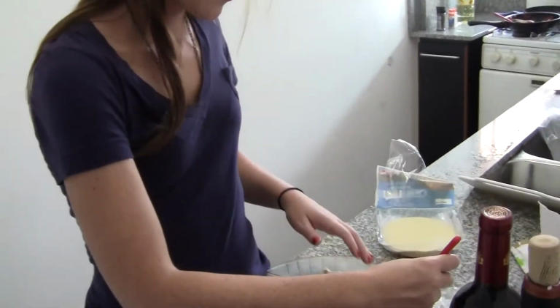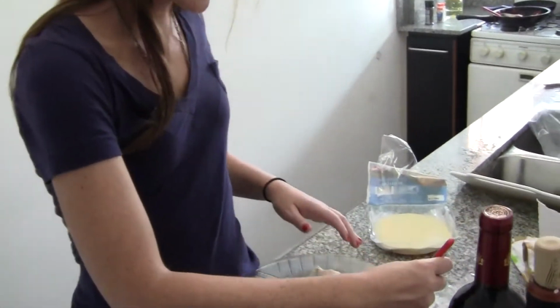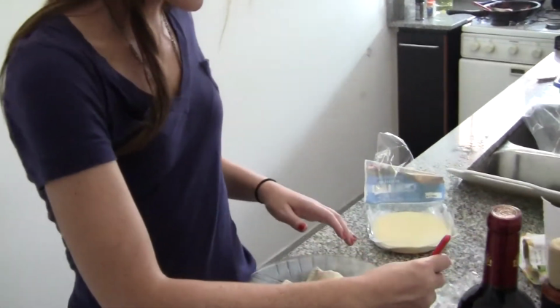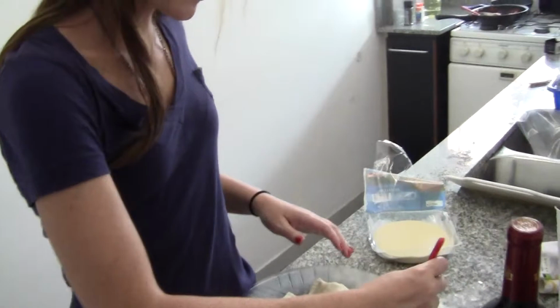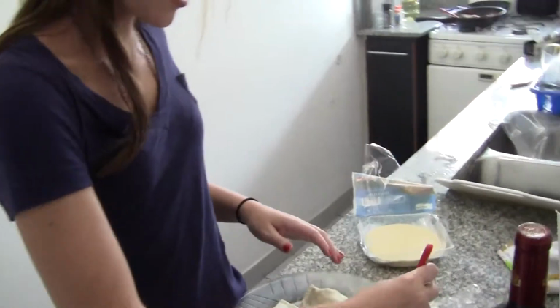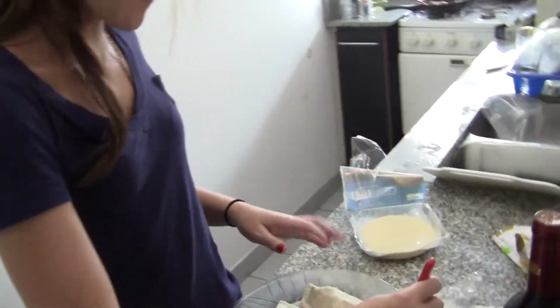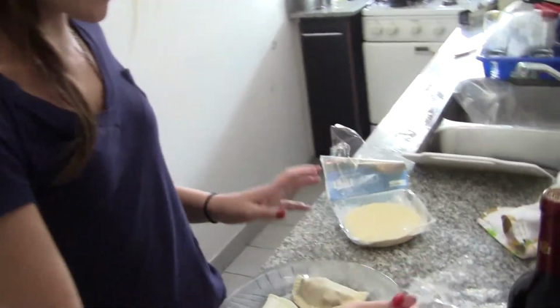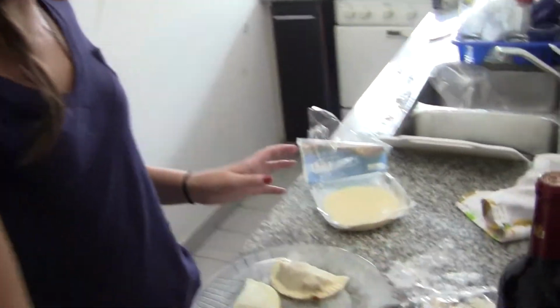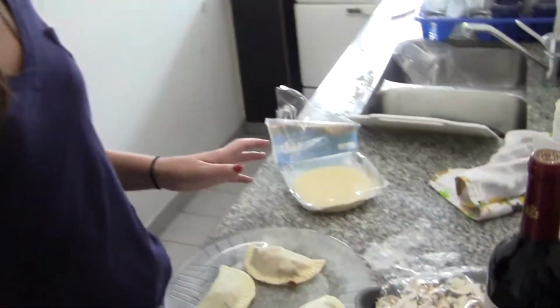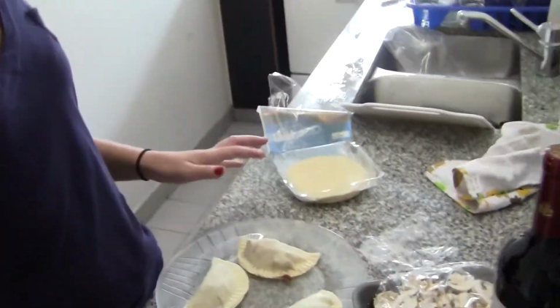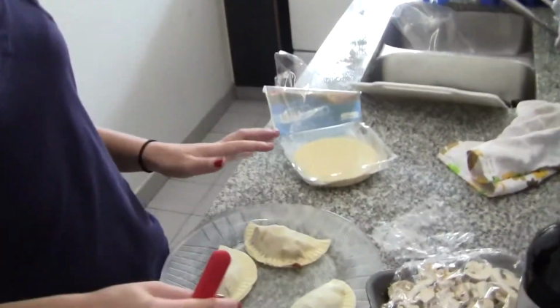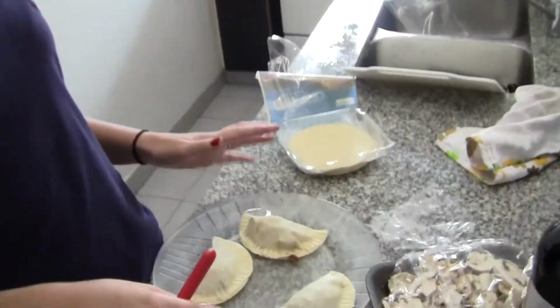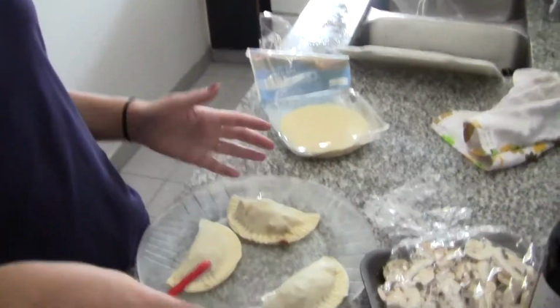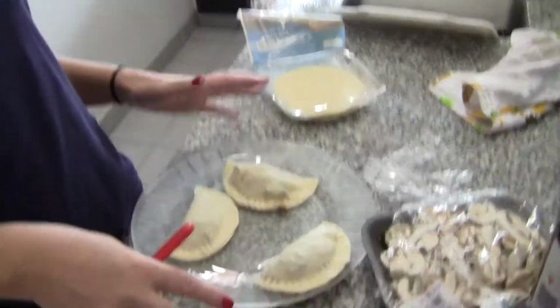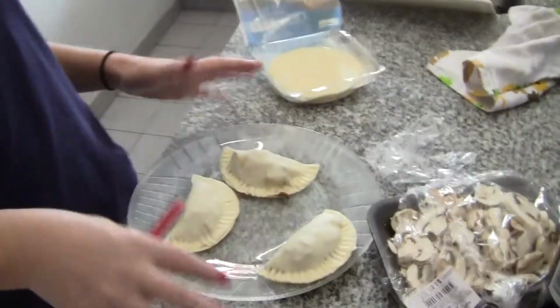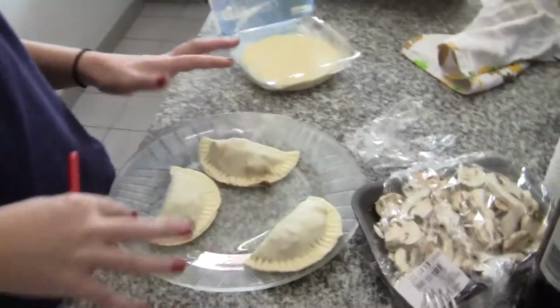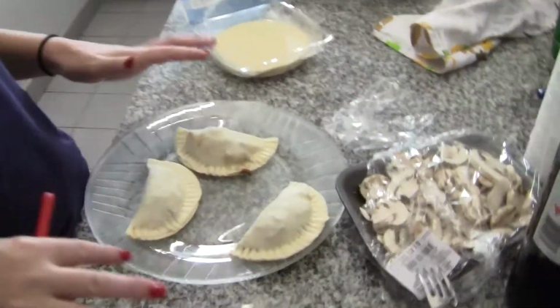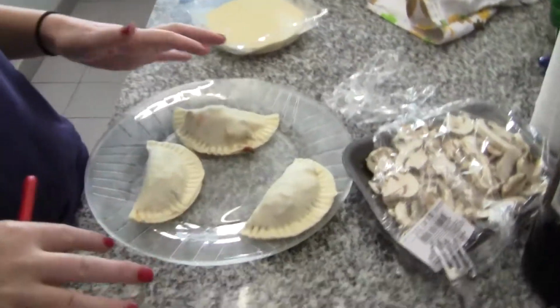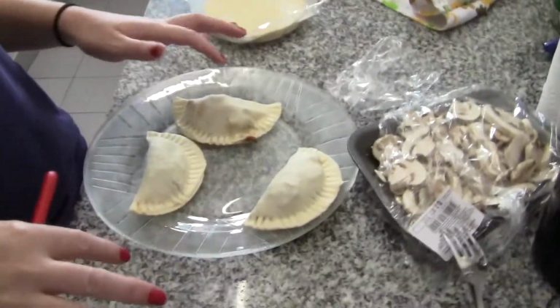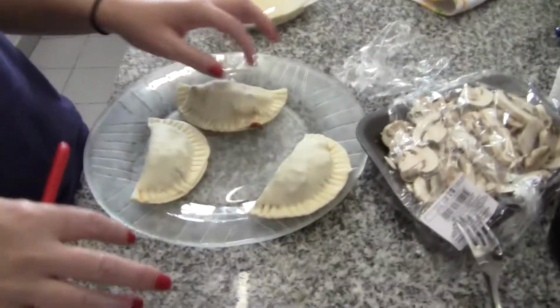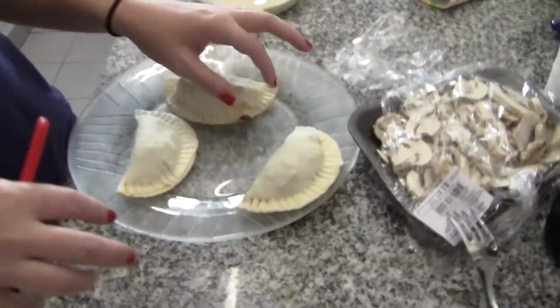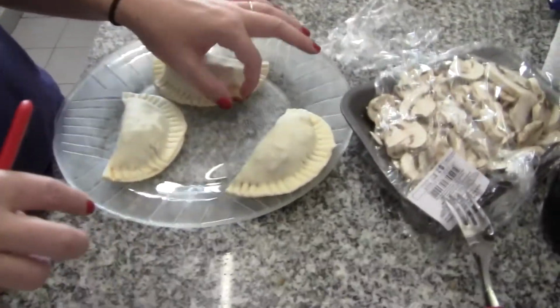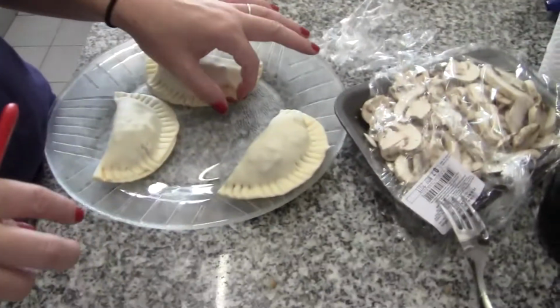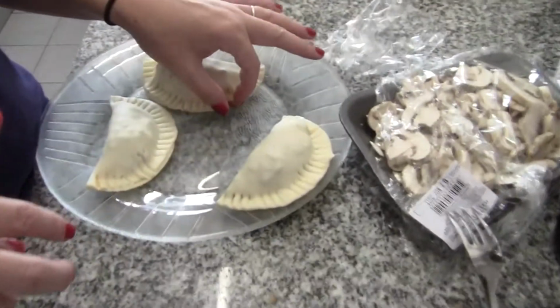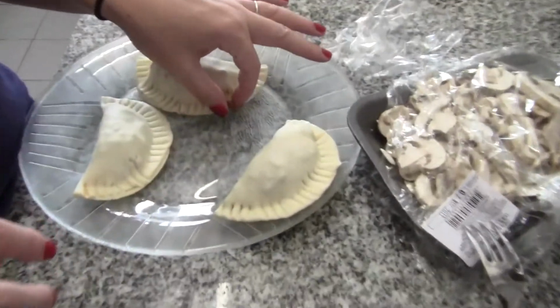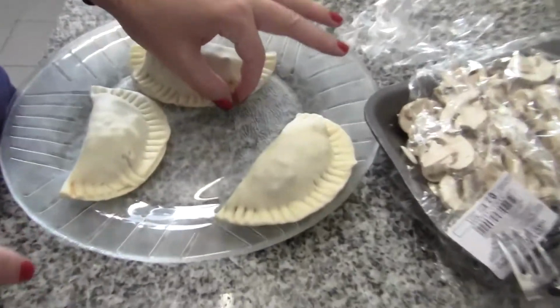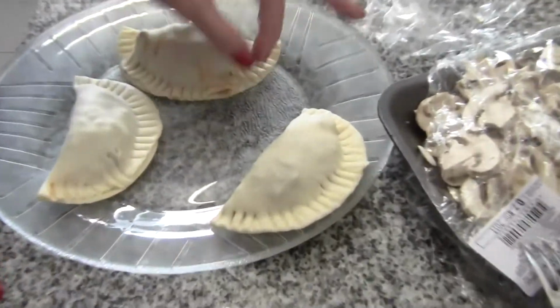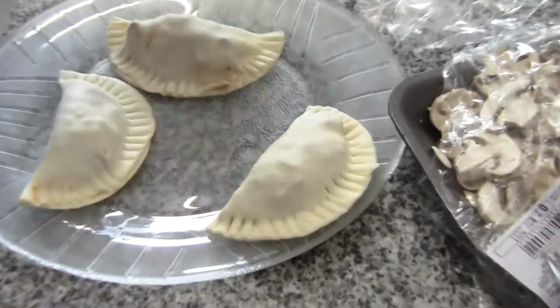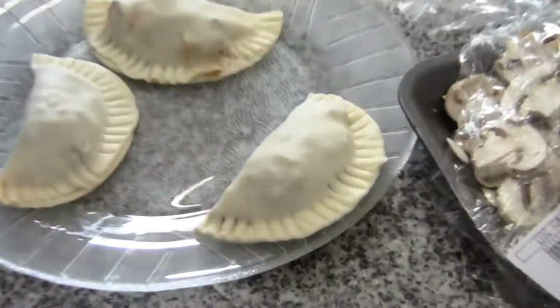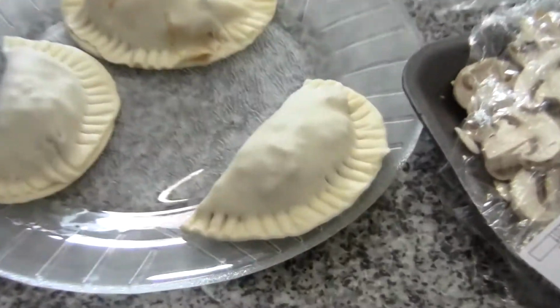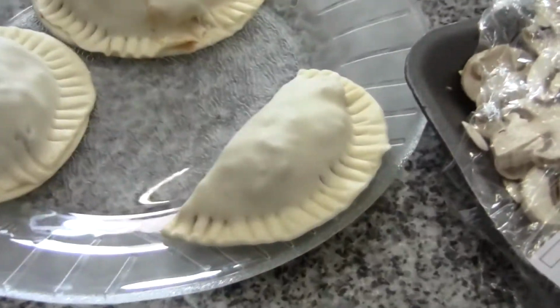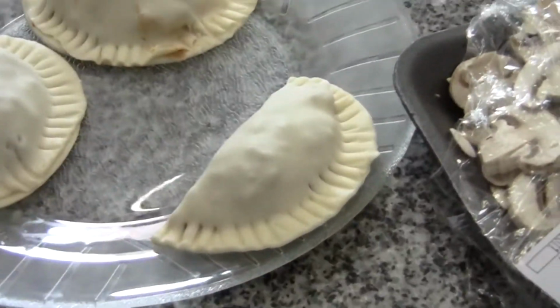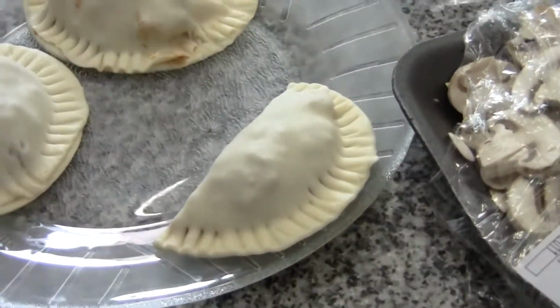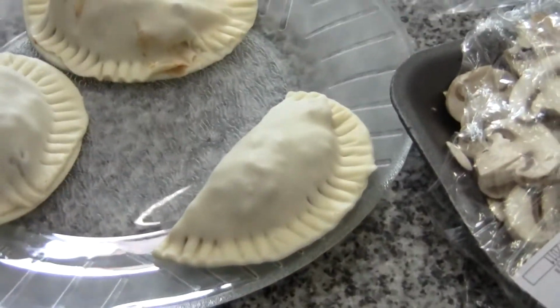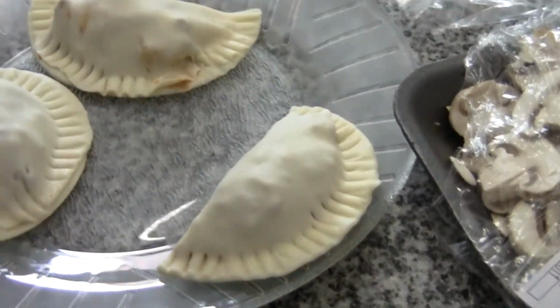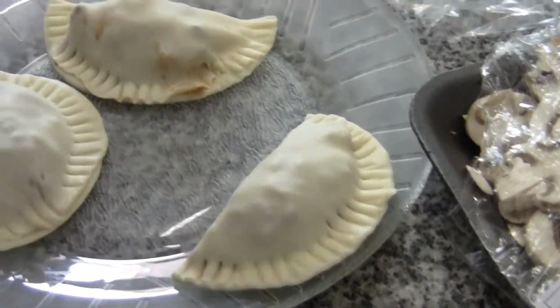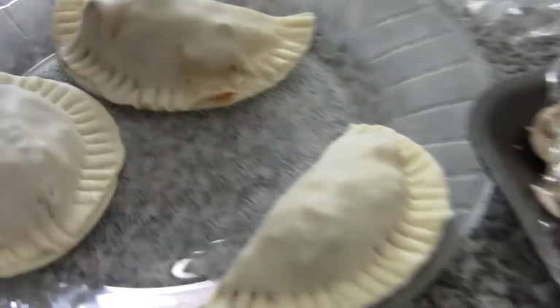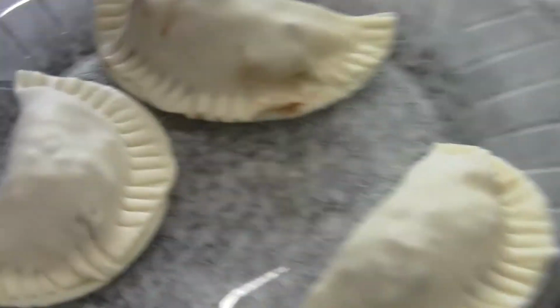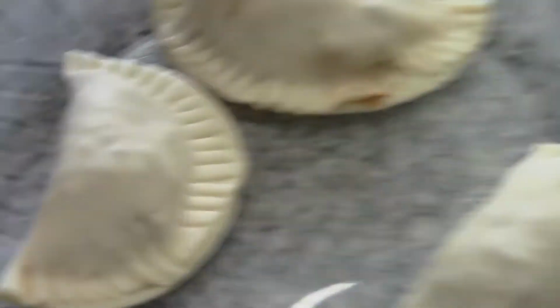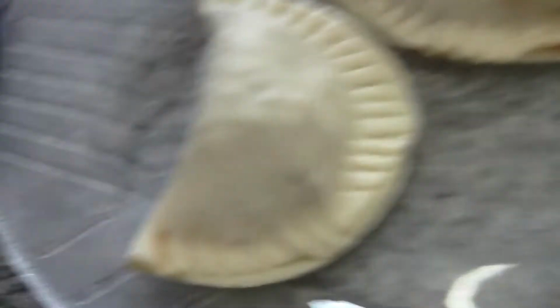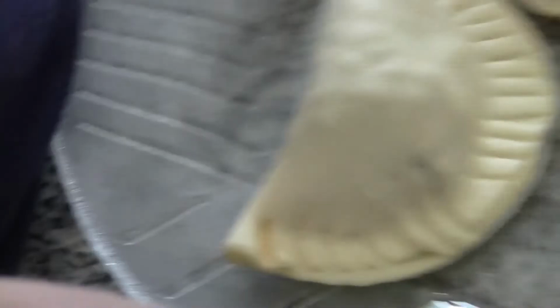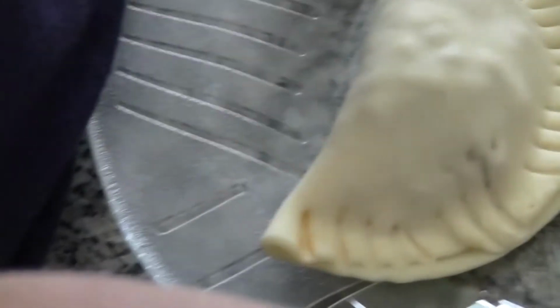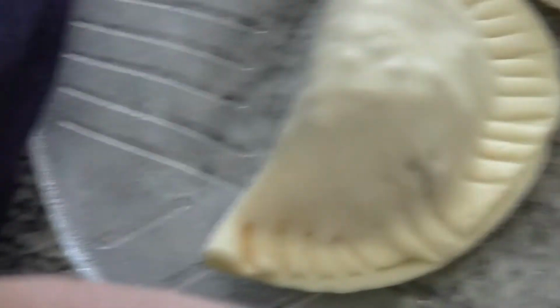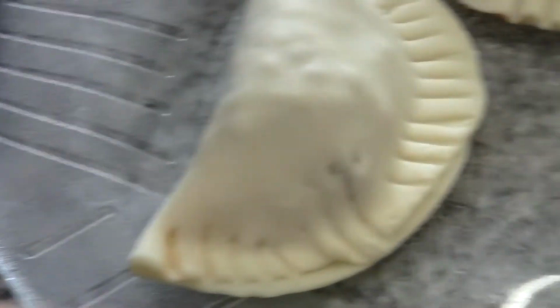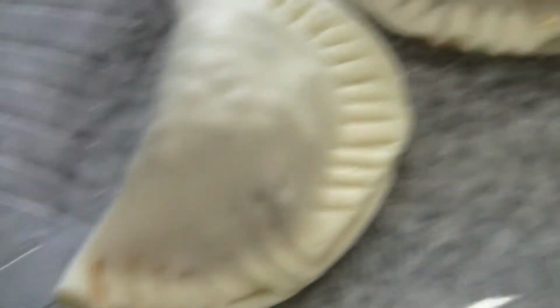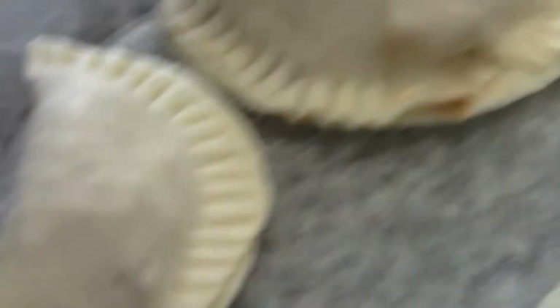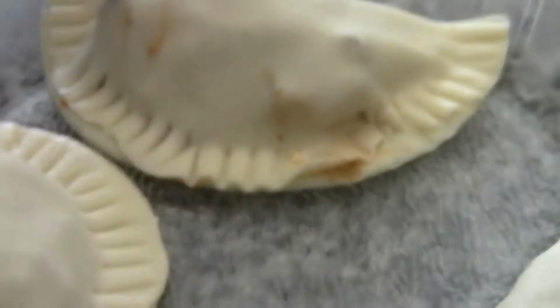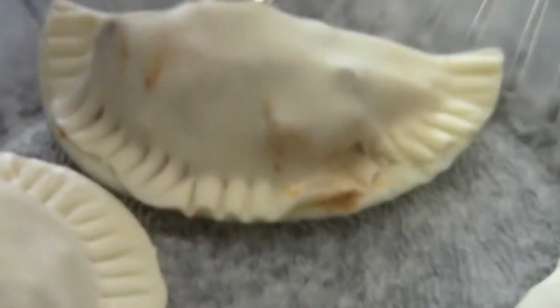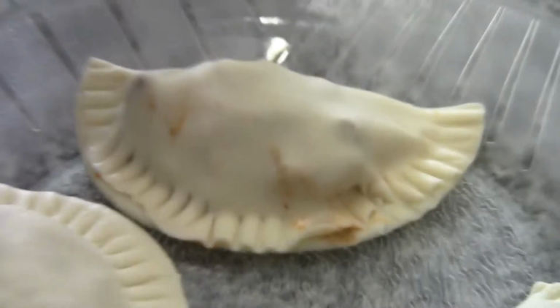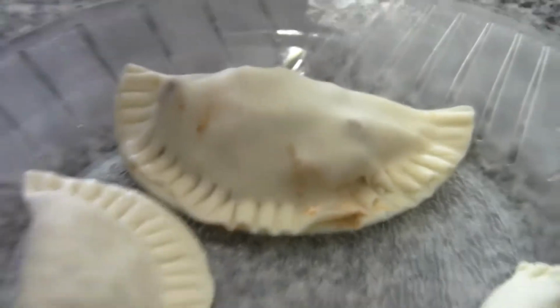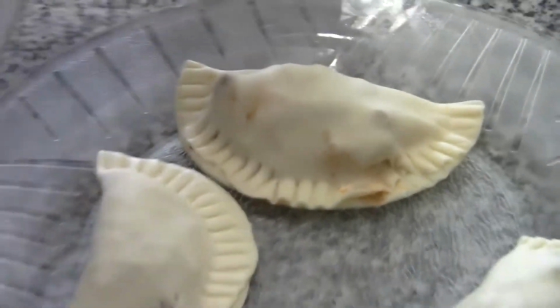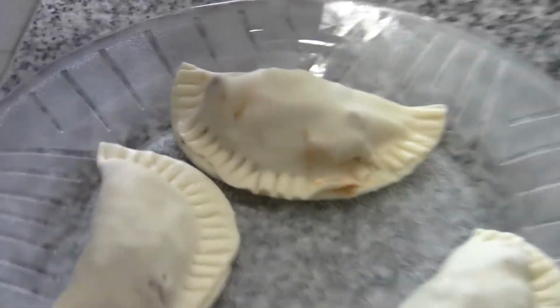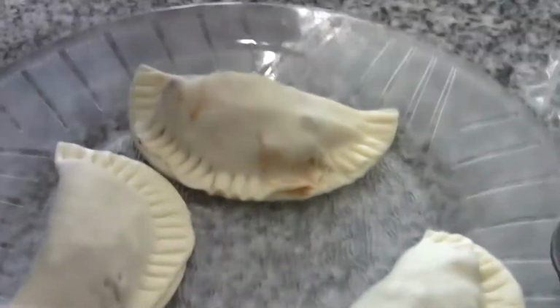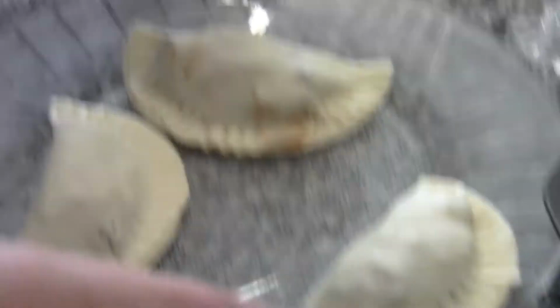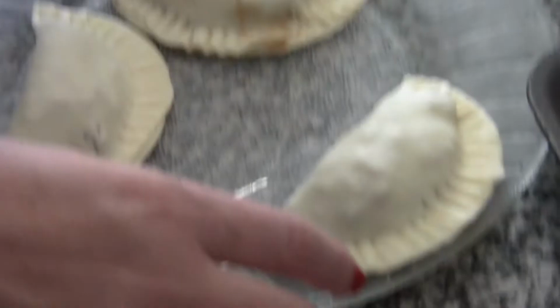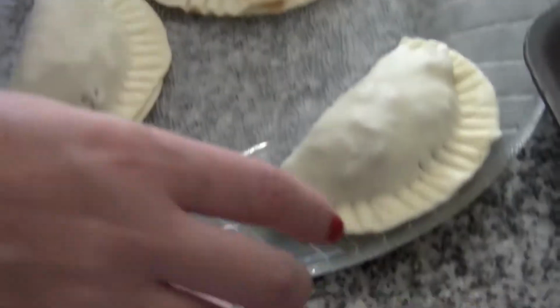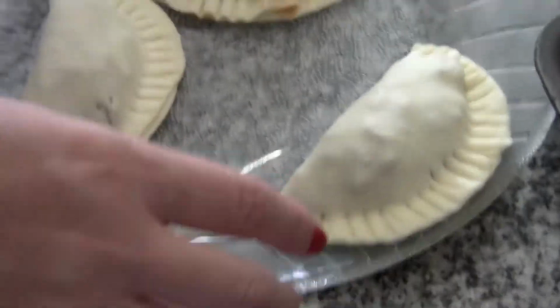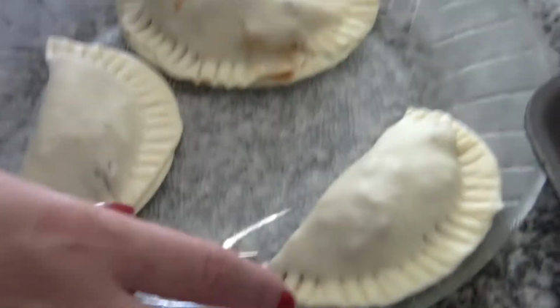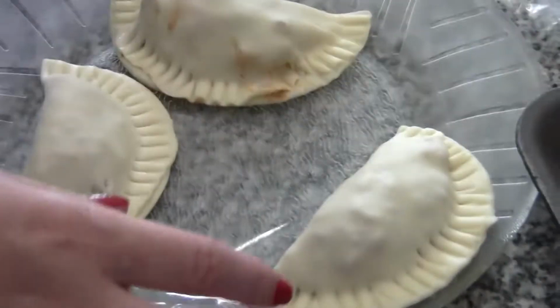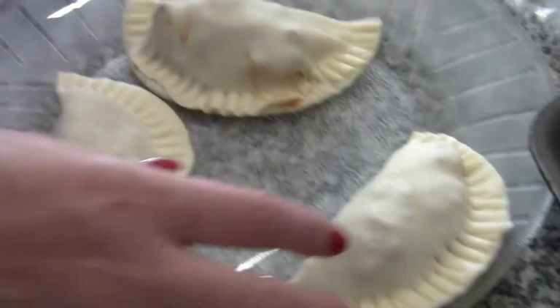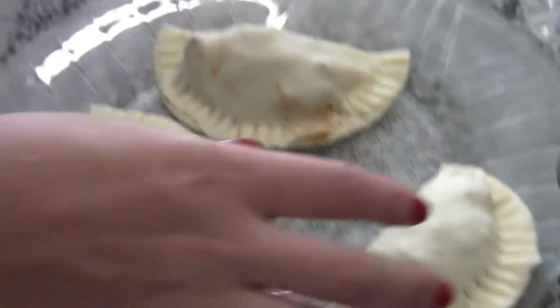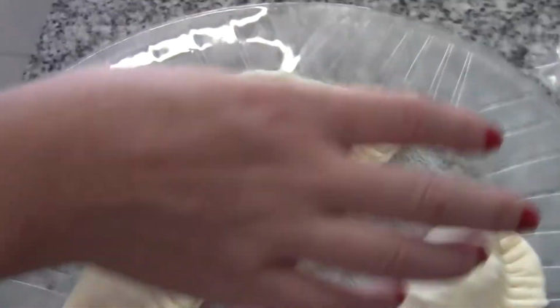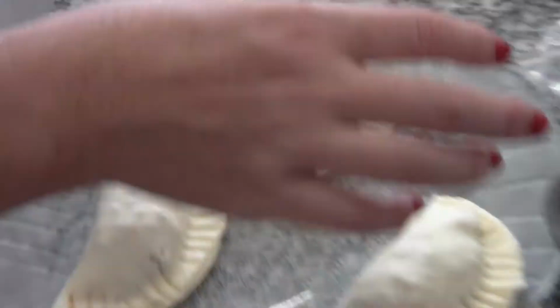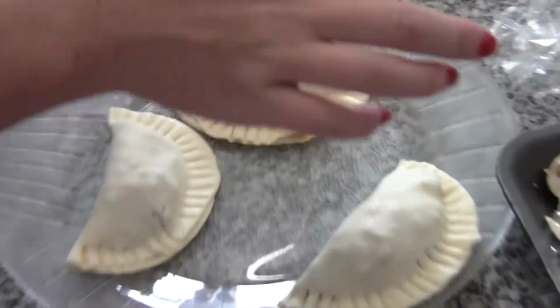These are so cute! And then we're going to bake them and then we're going to eat them.